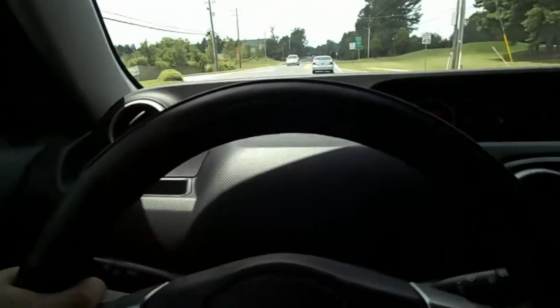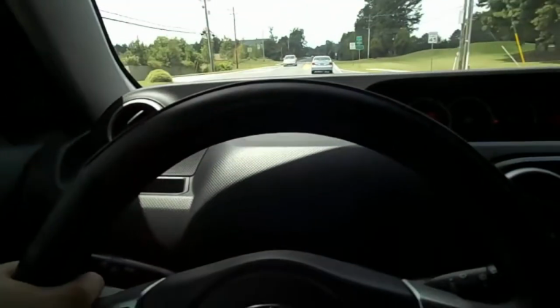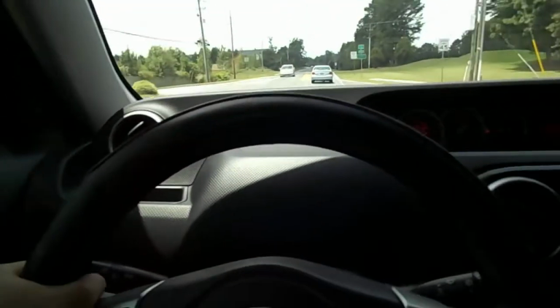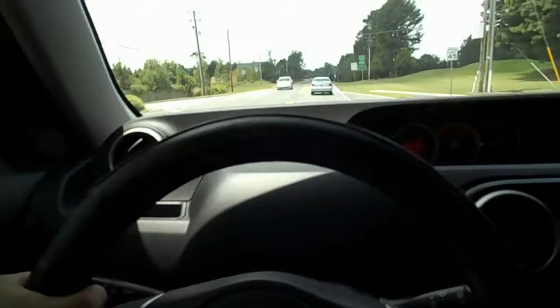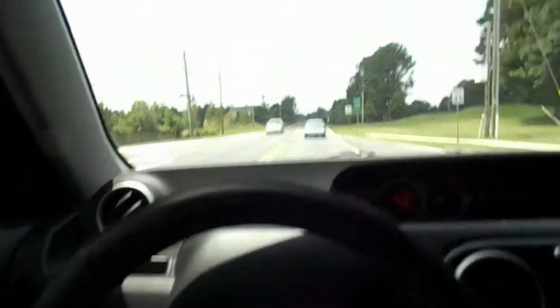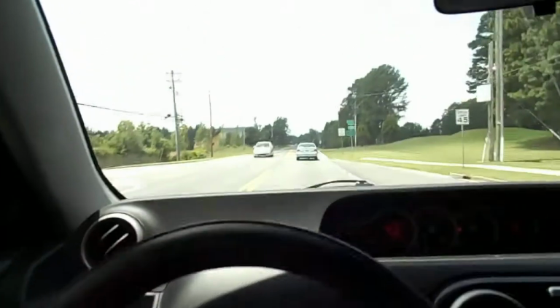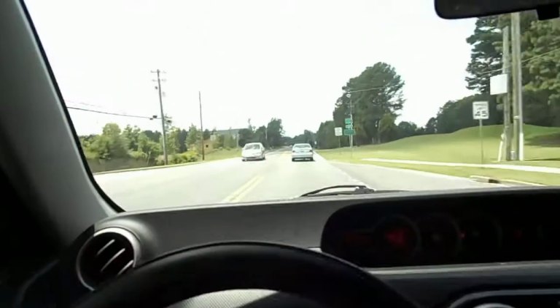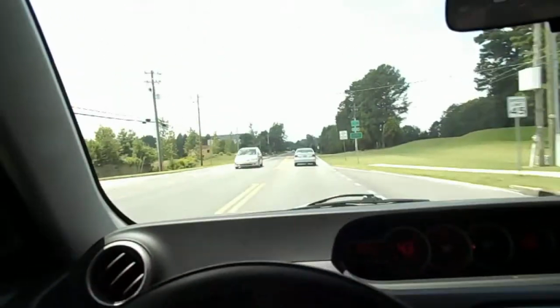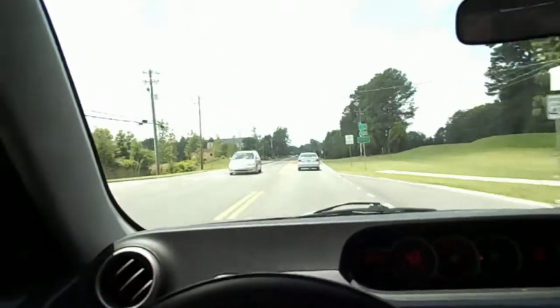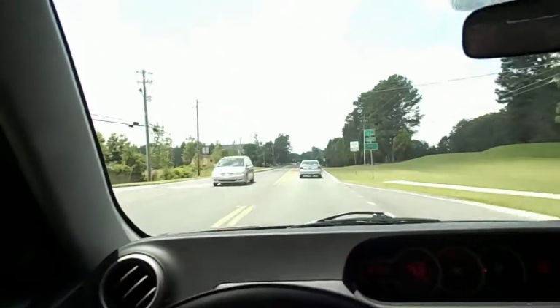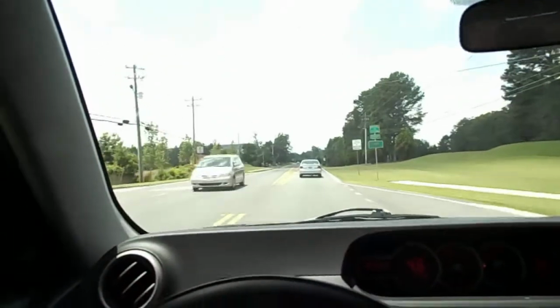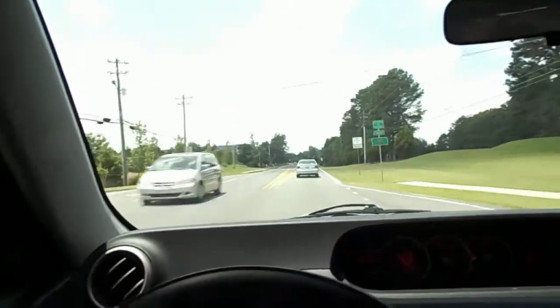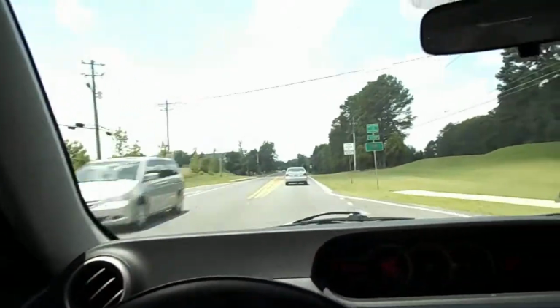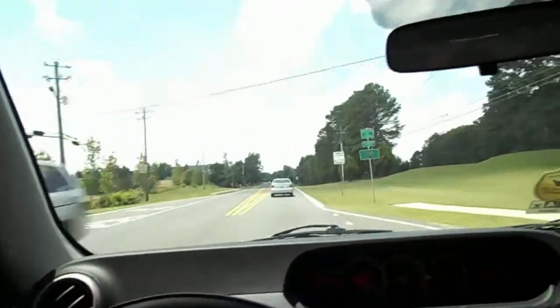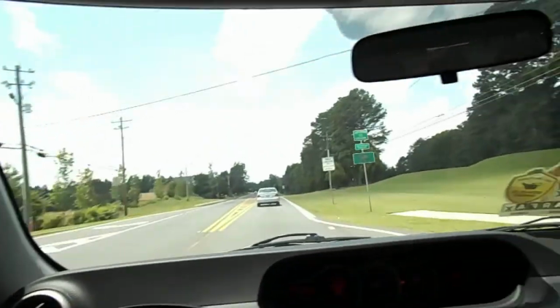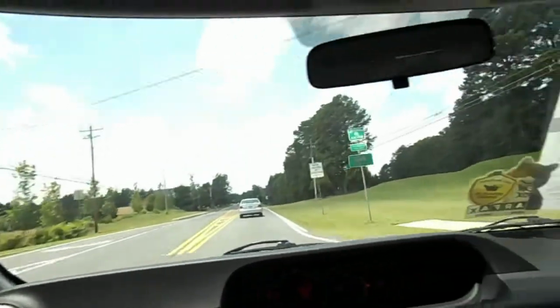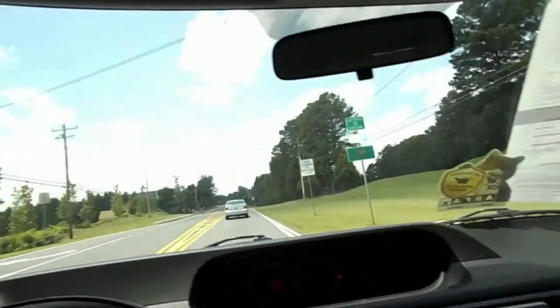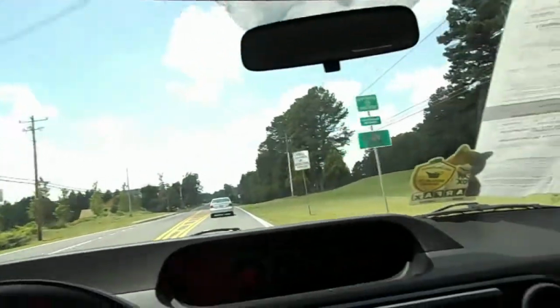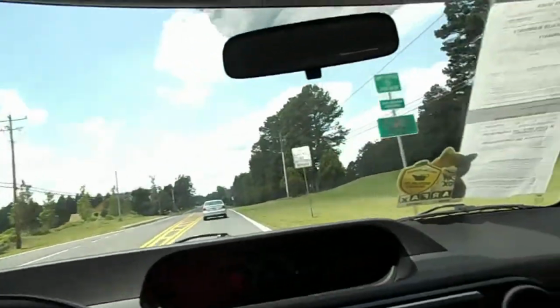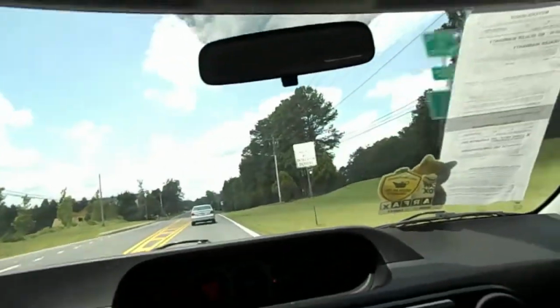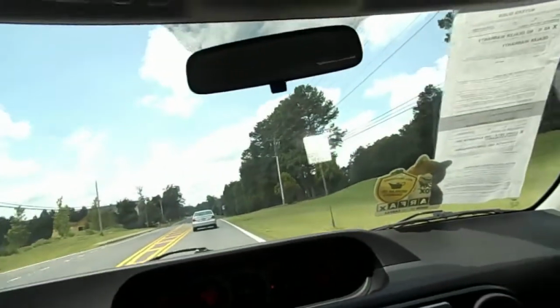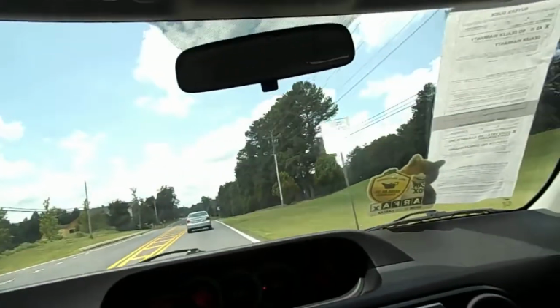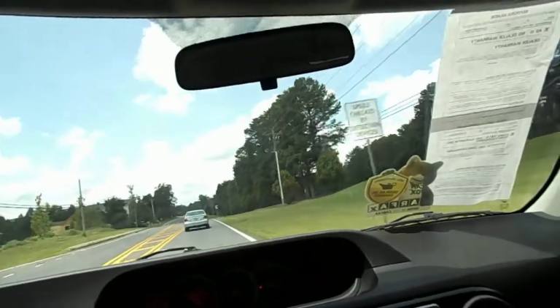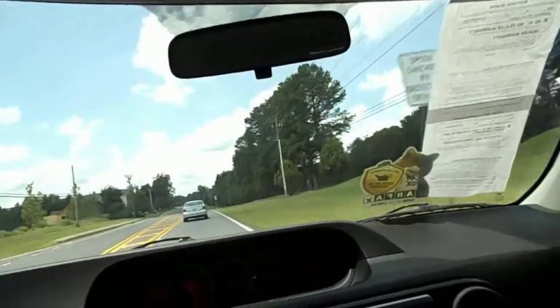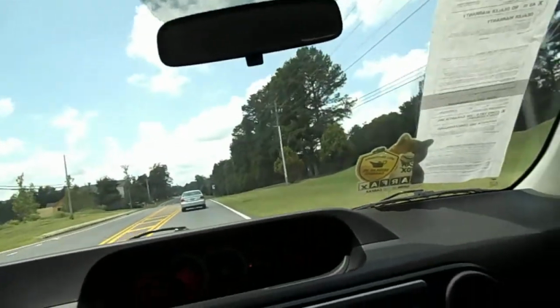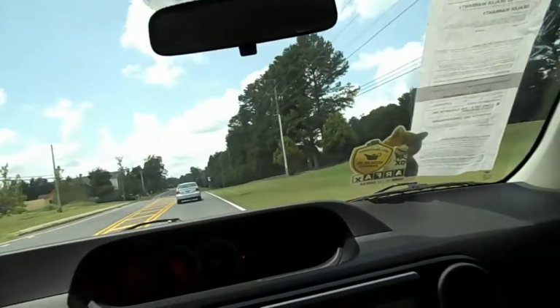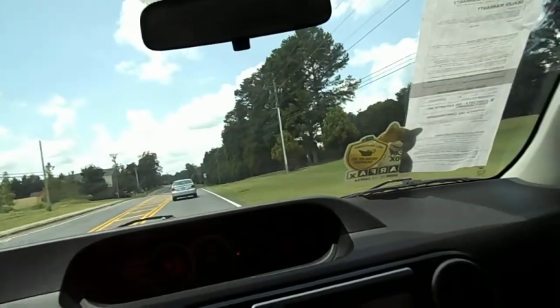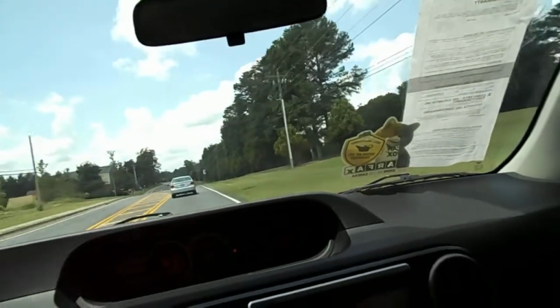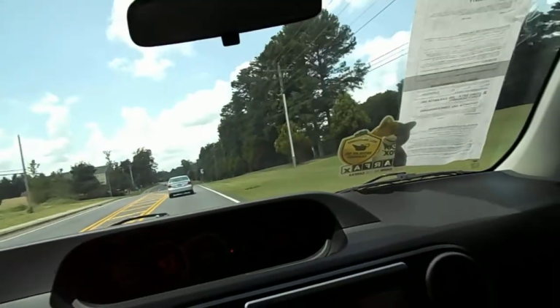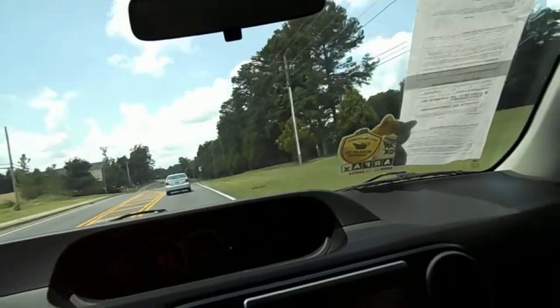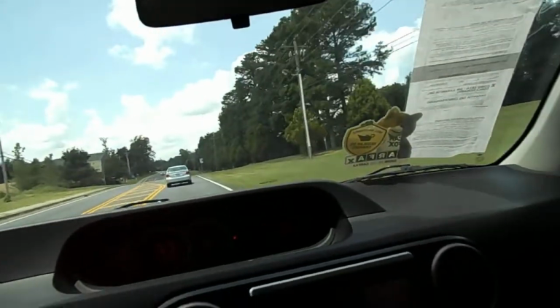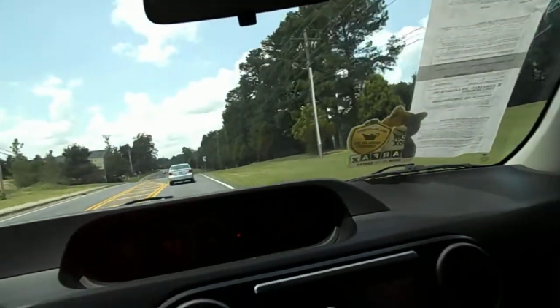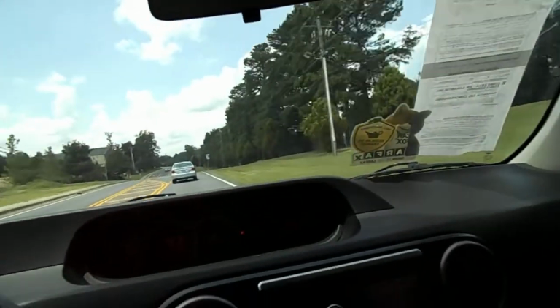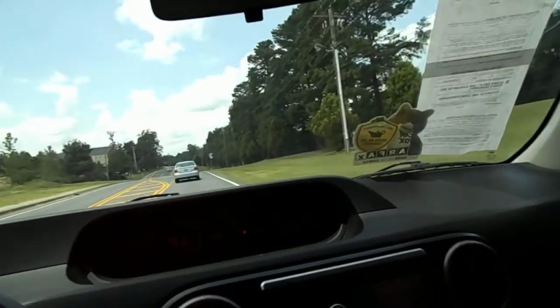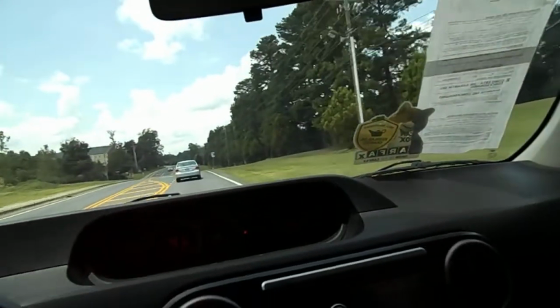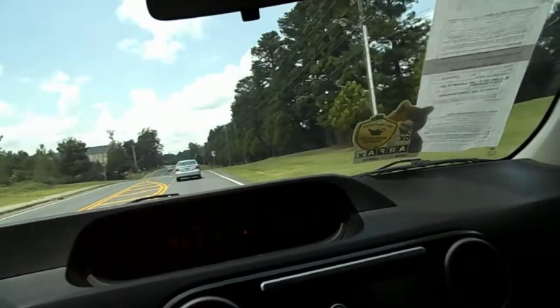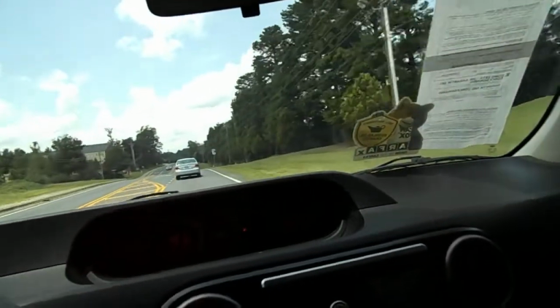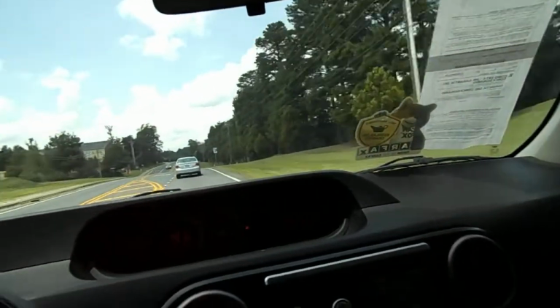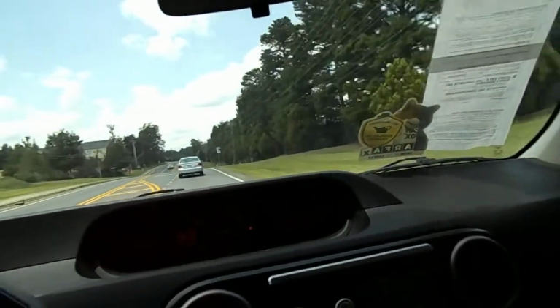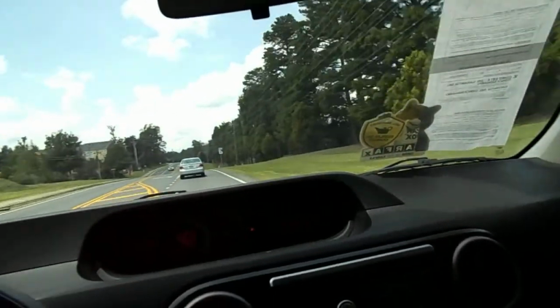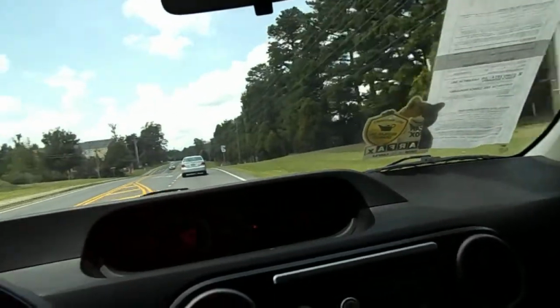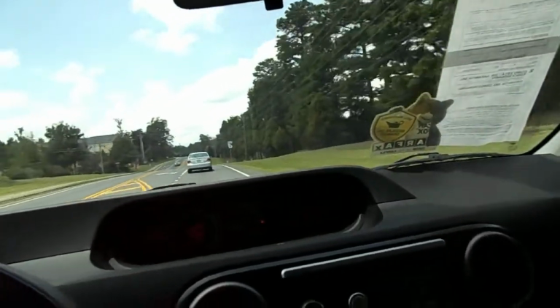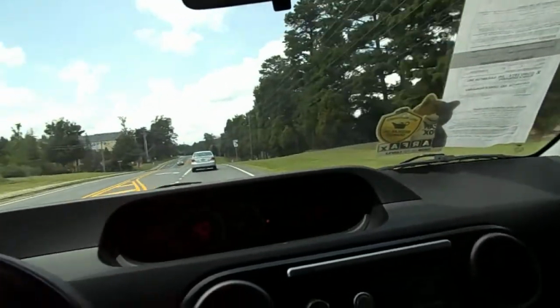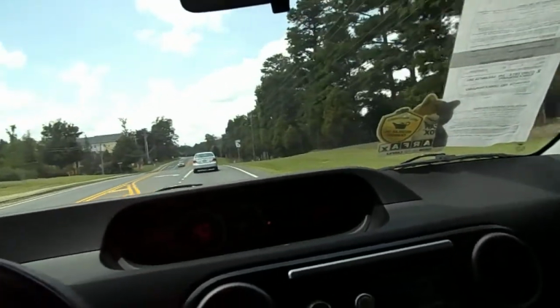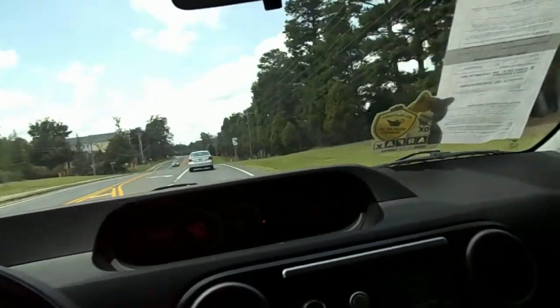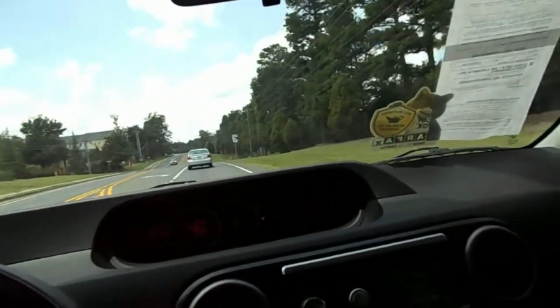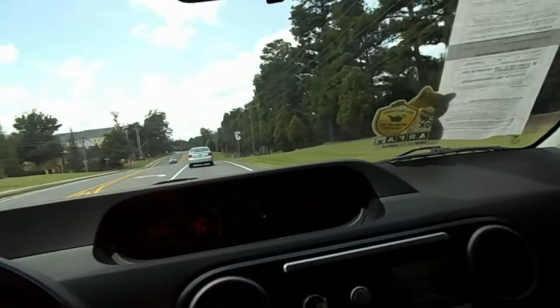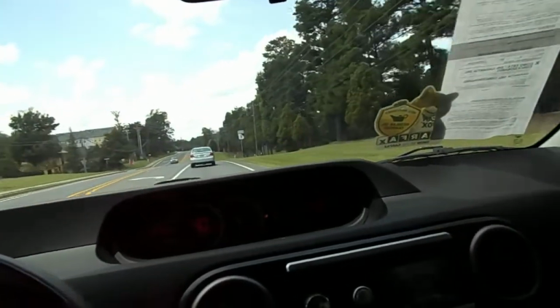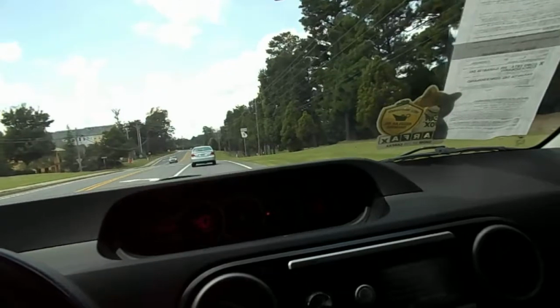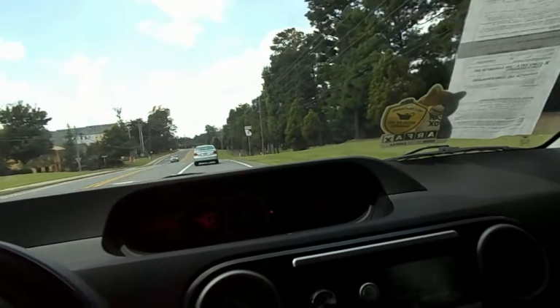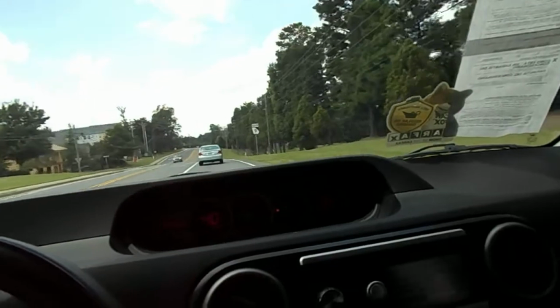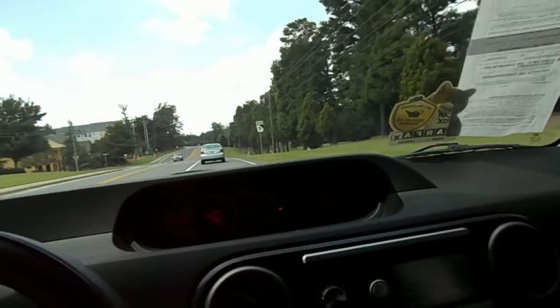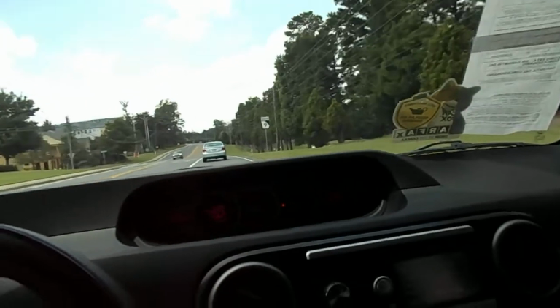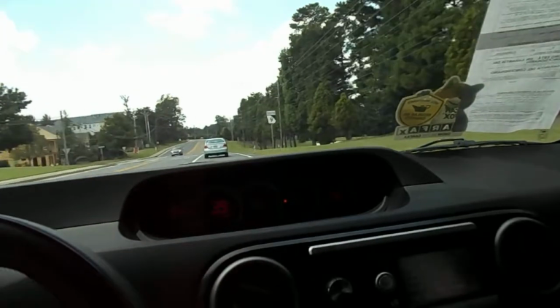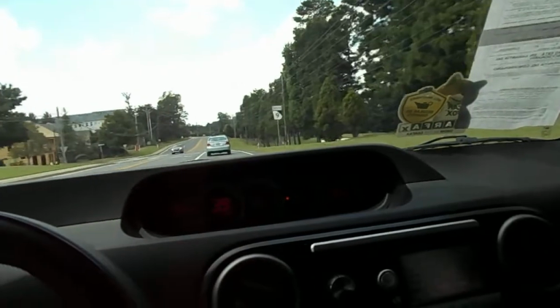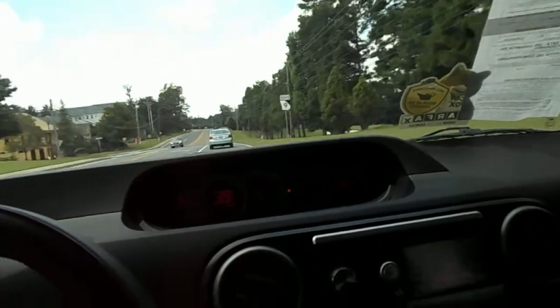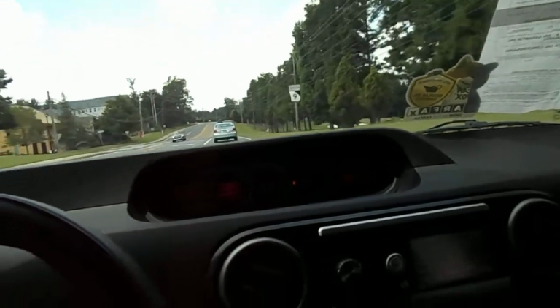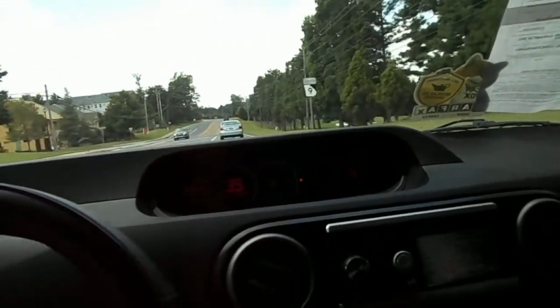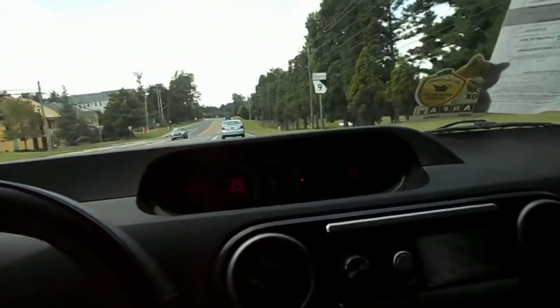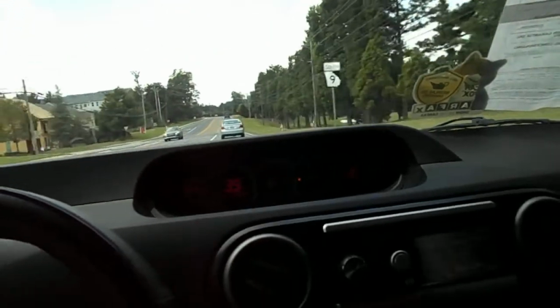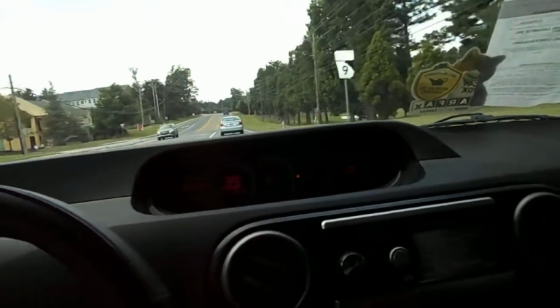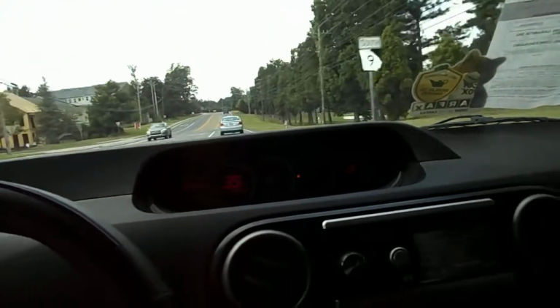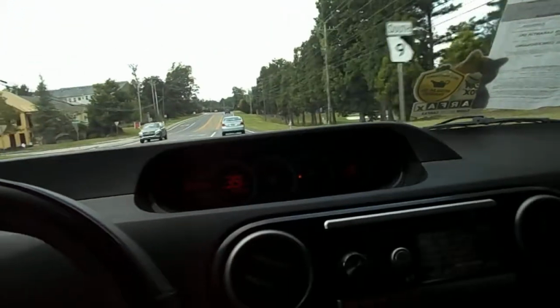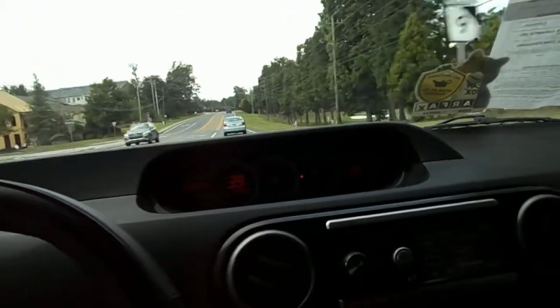Seems to be pretty peppy, kind of like it's got the Corolla S motor in there or something.